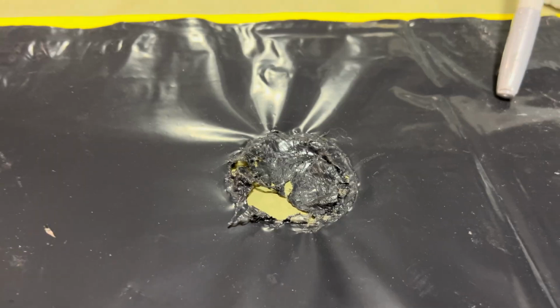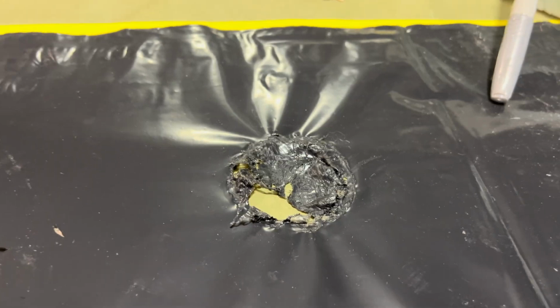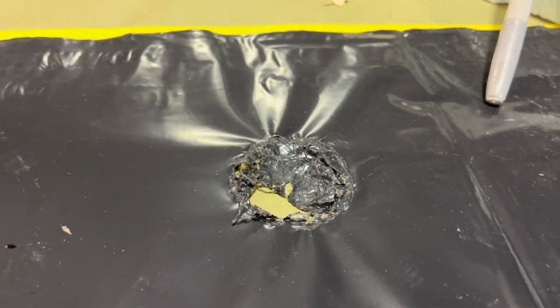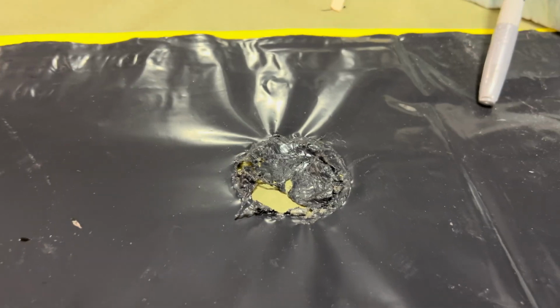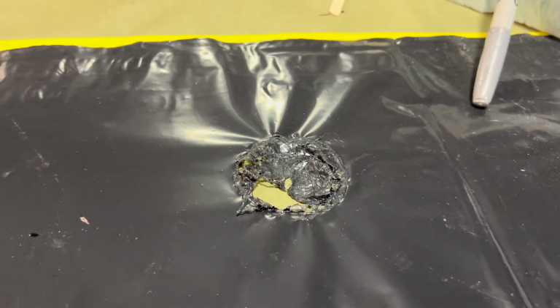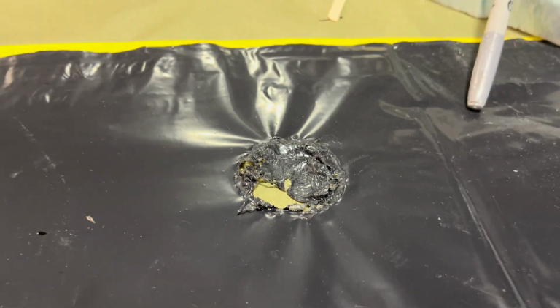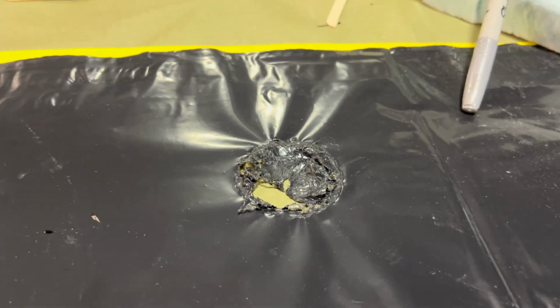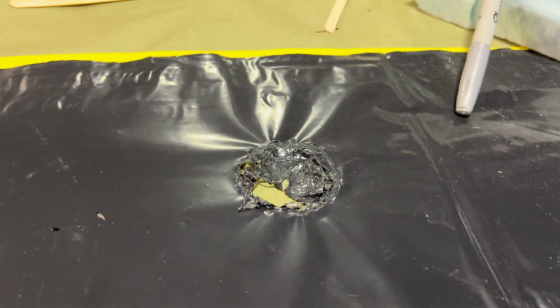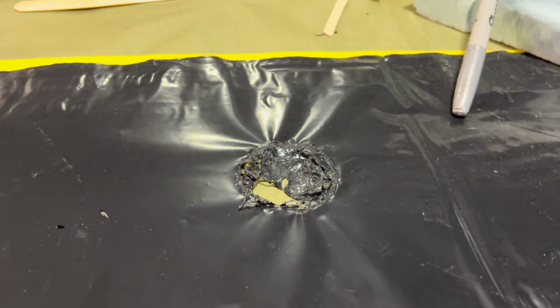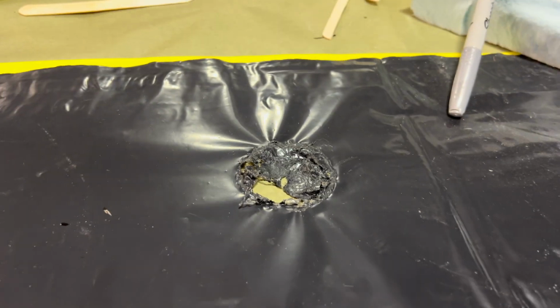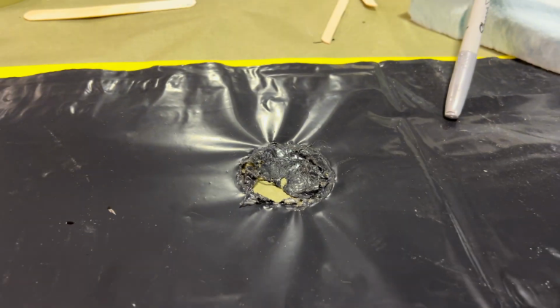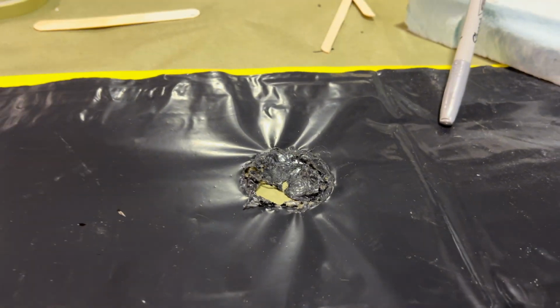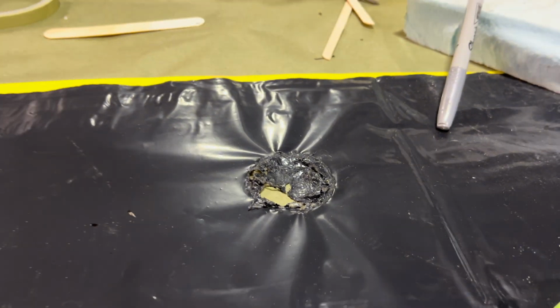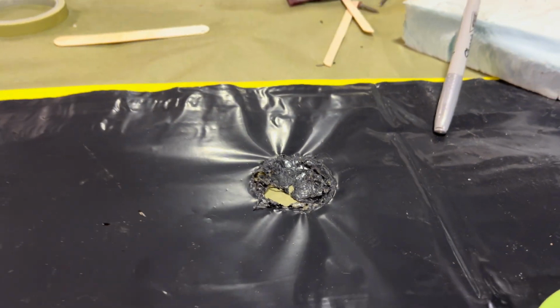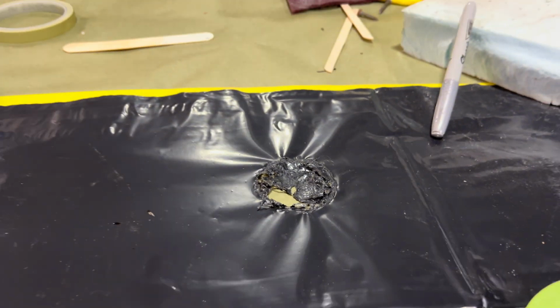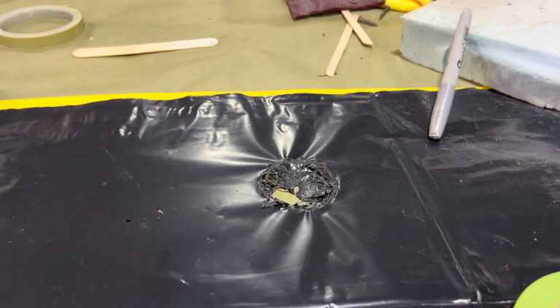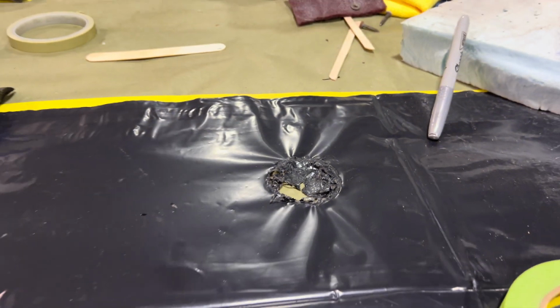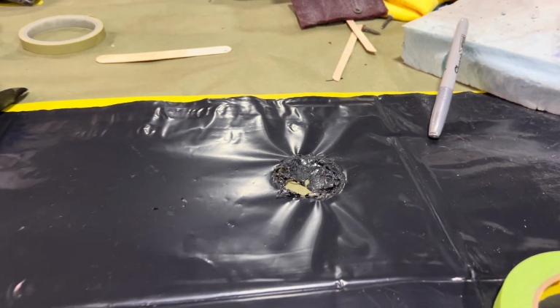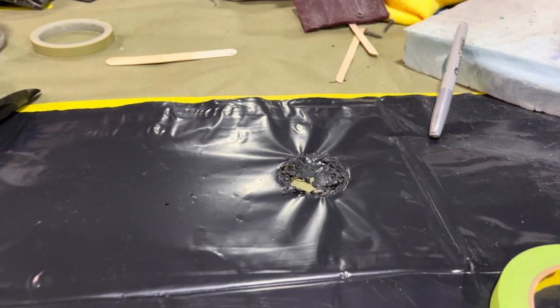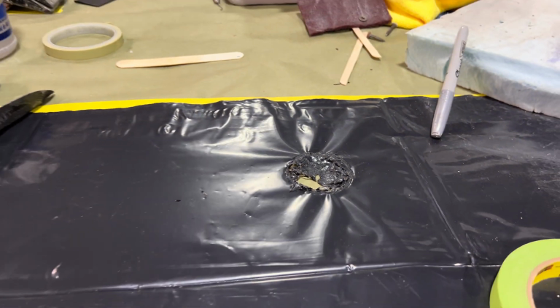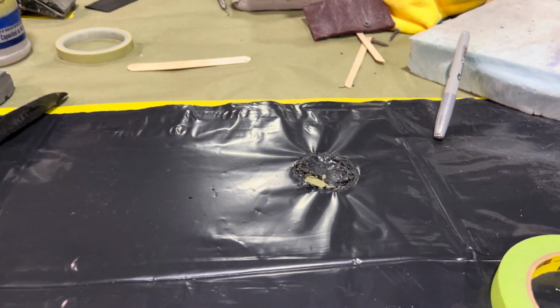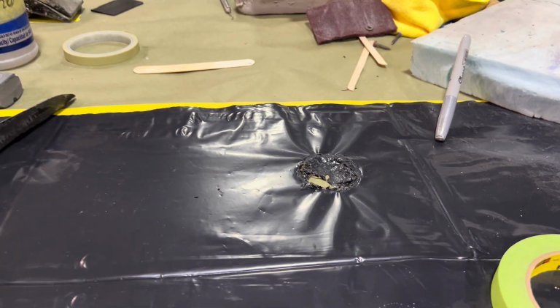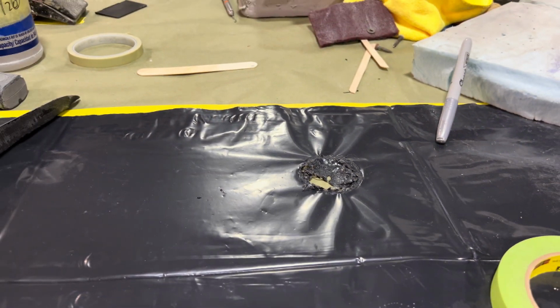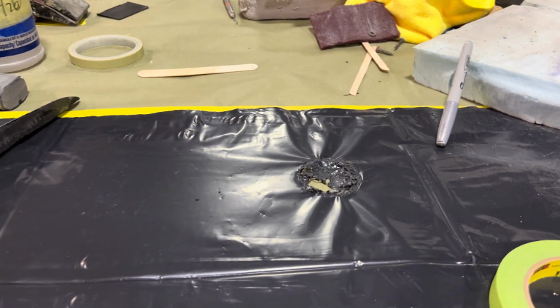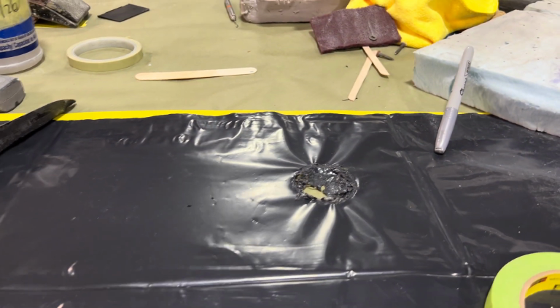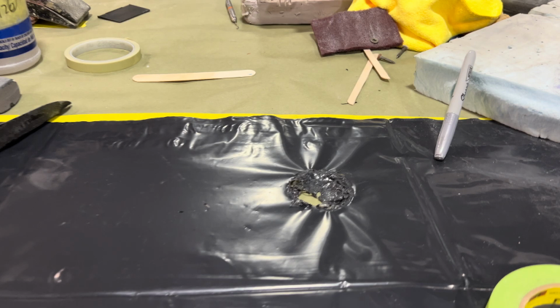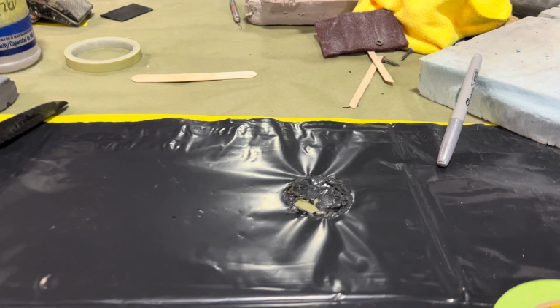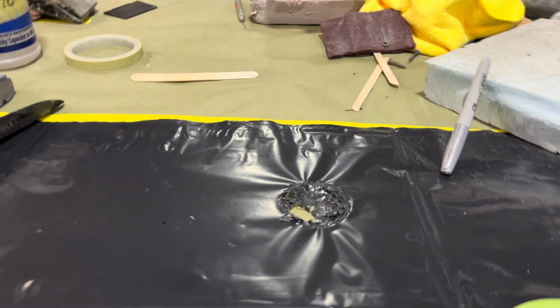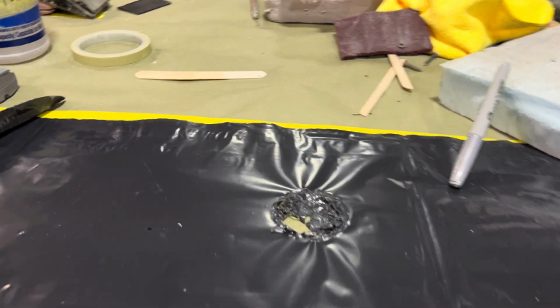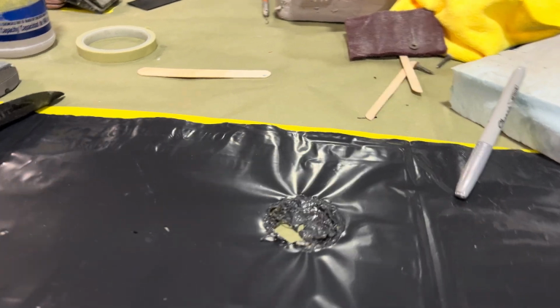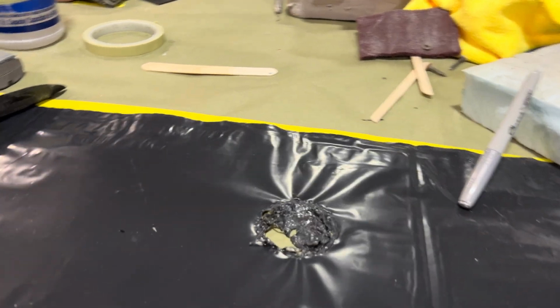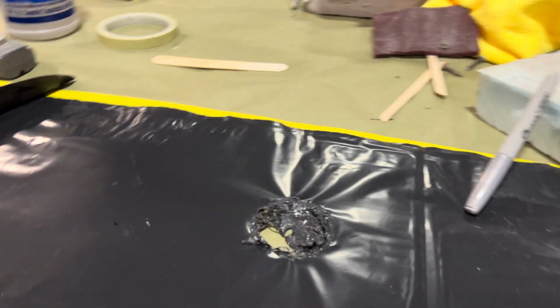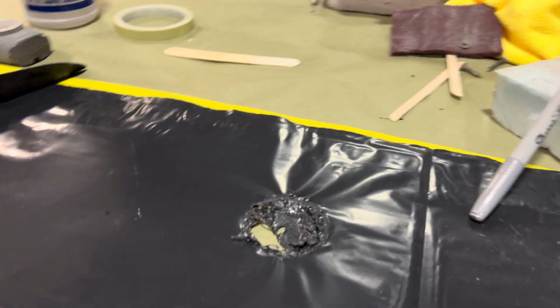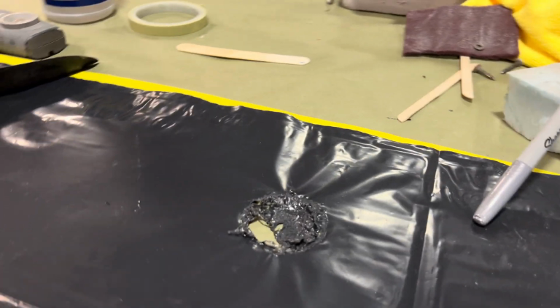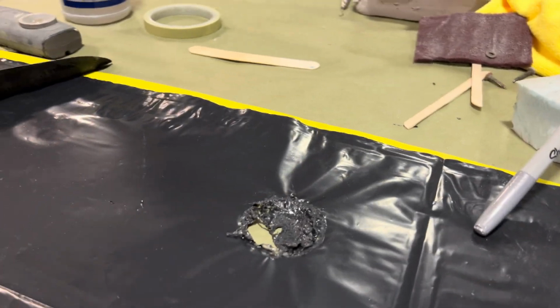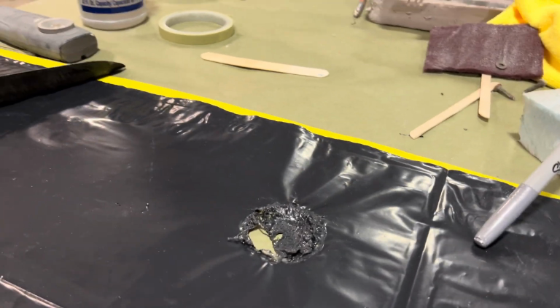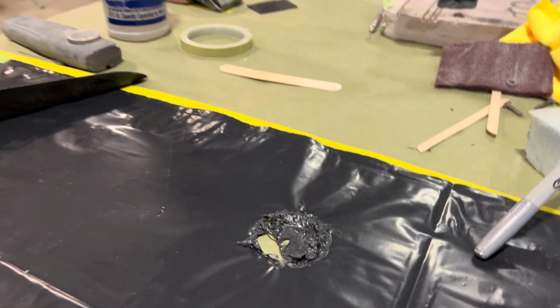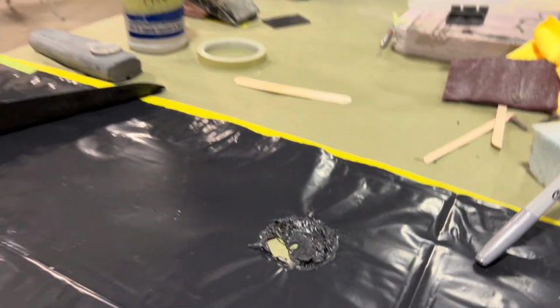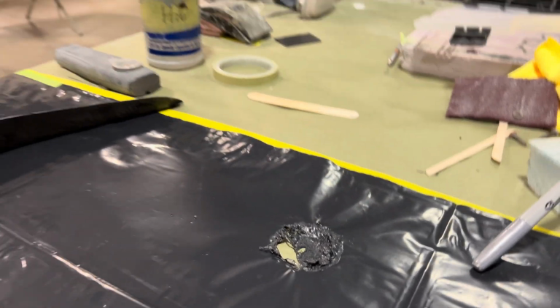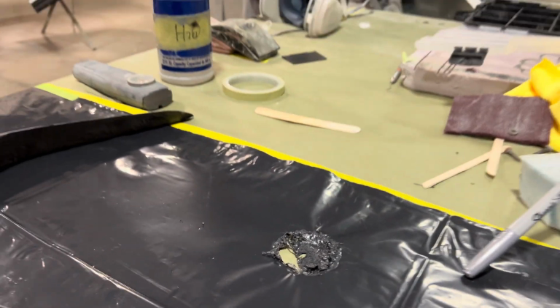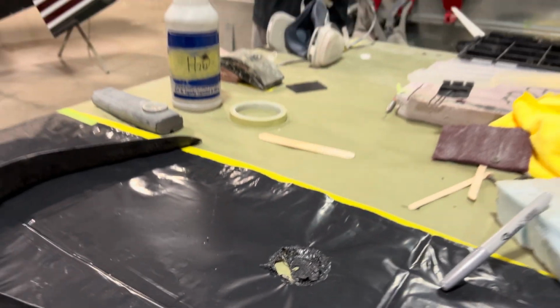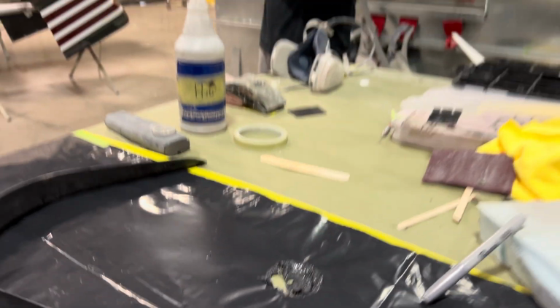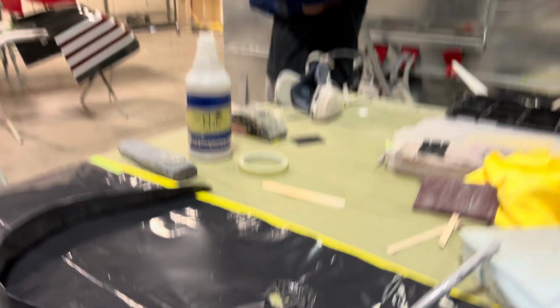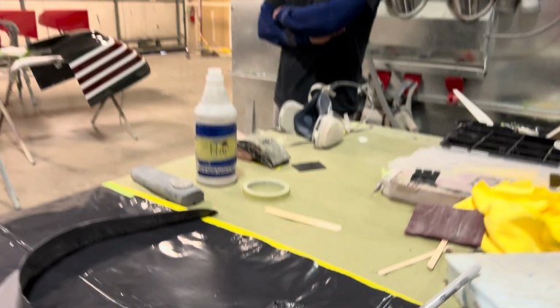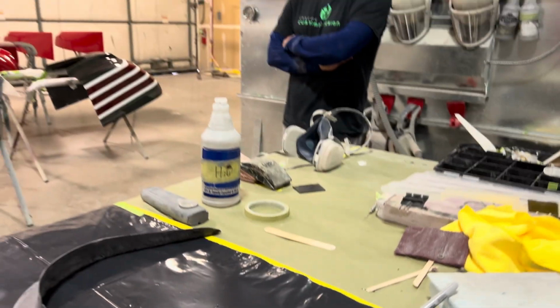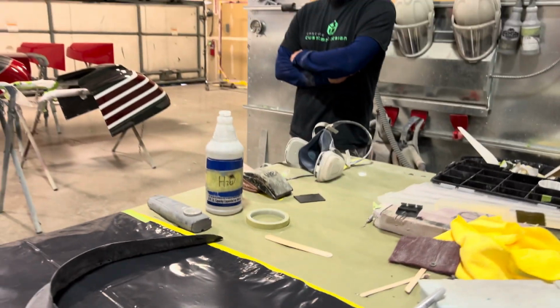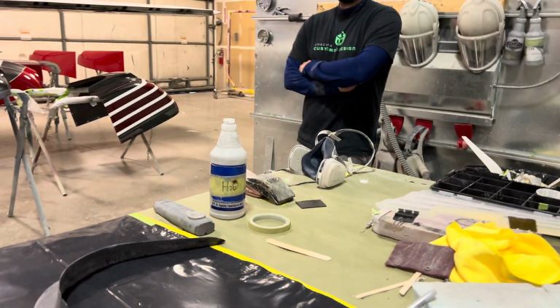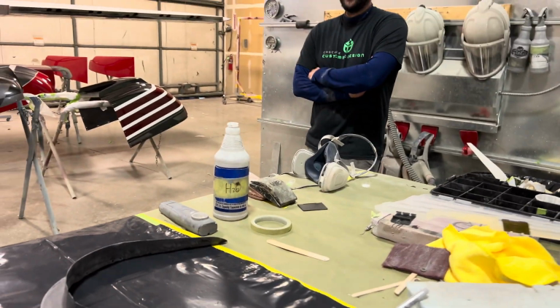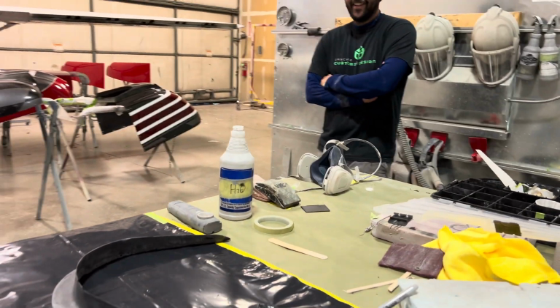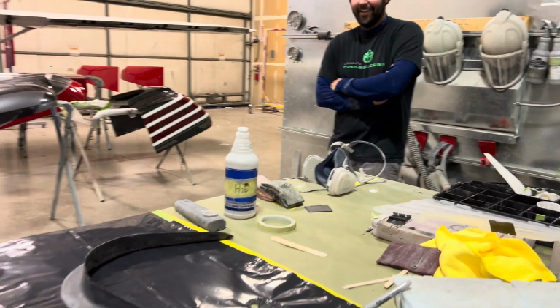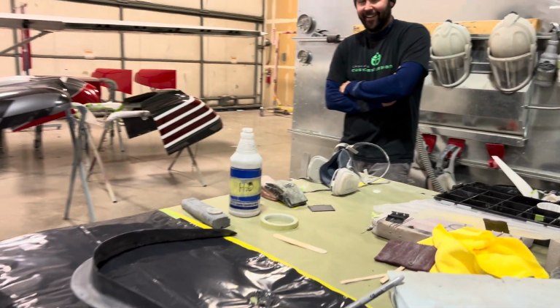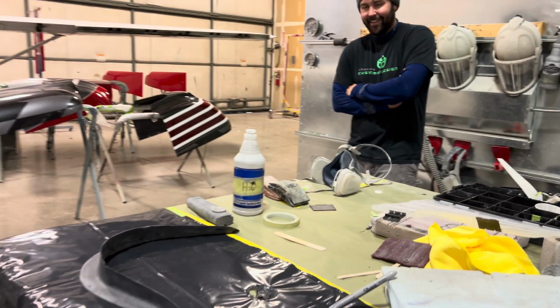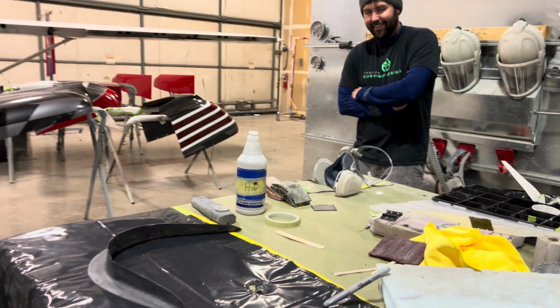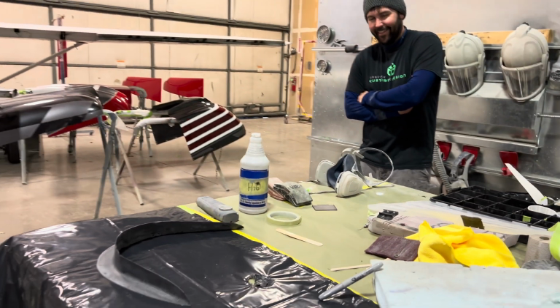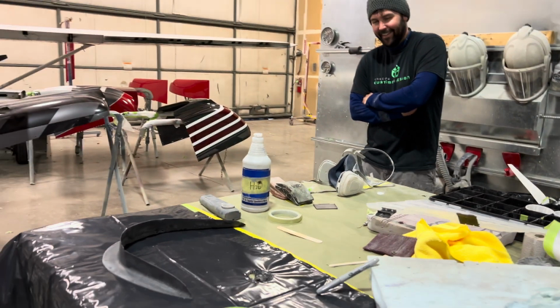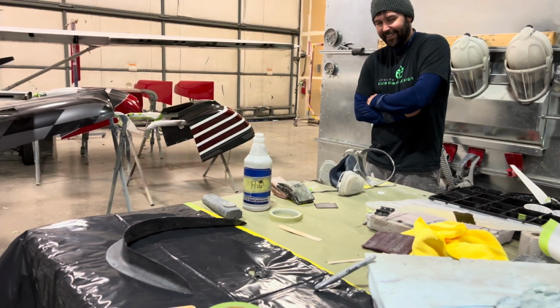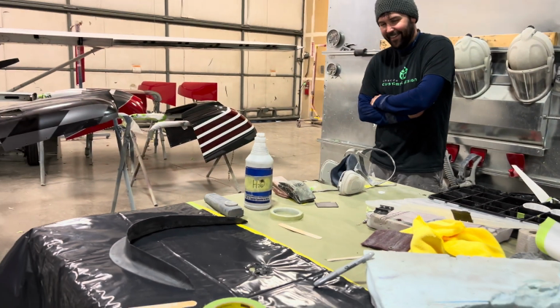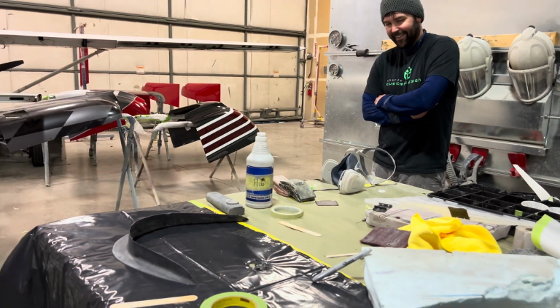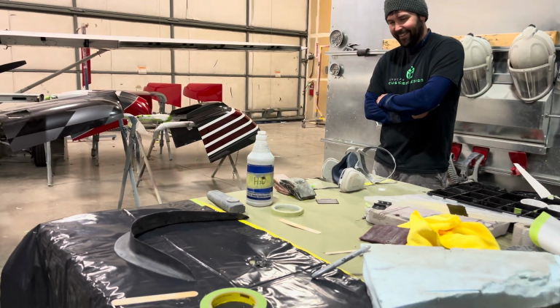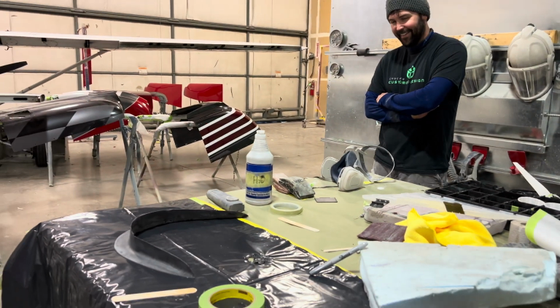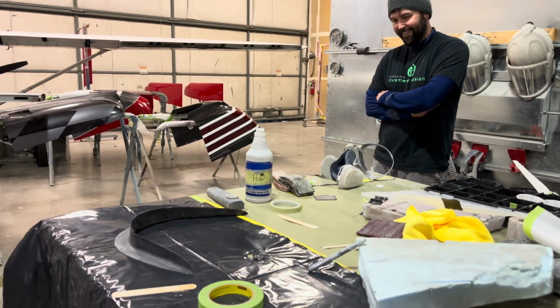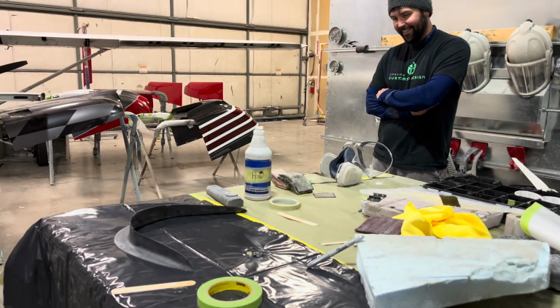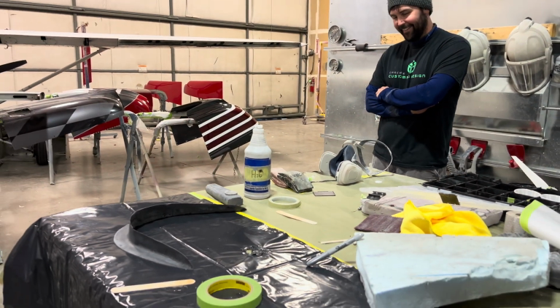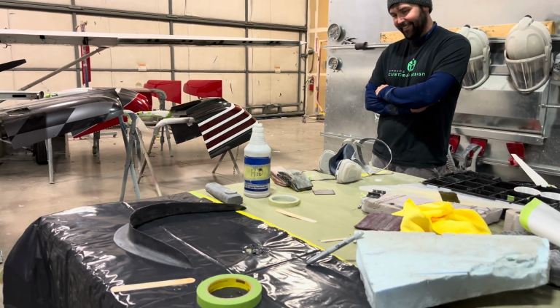Fire warning: apparently resin gets hot enough to melt plastic. Nice work.